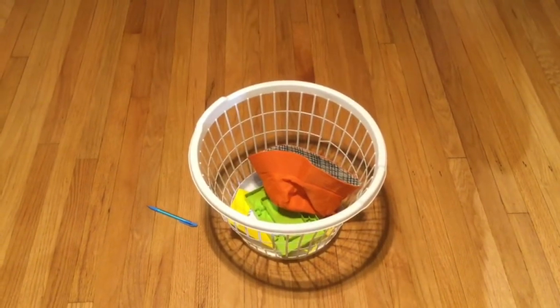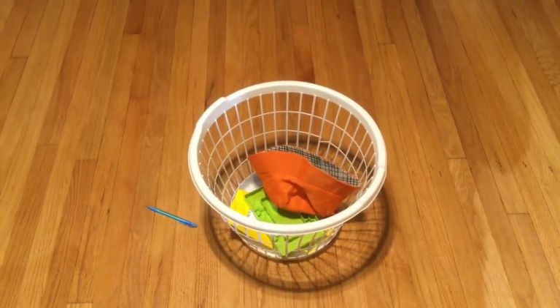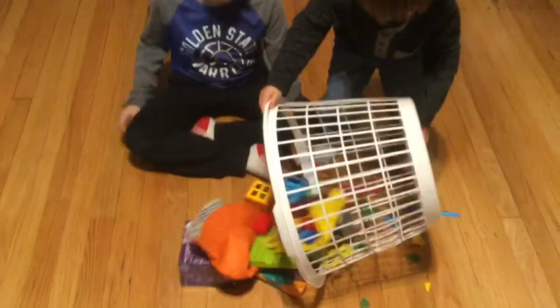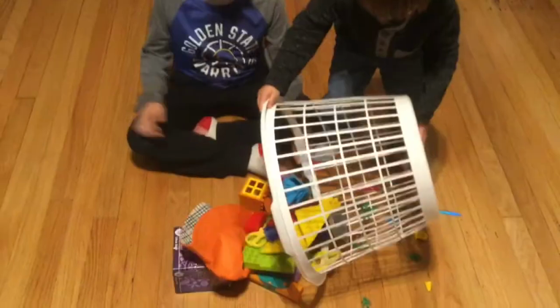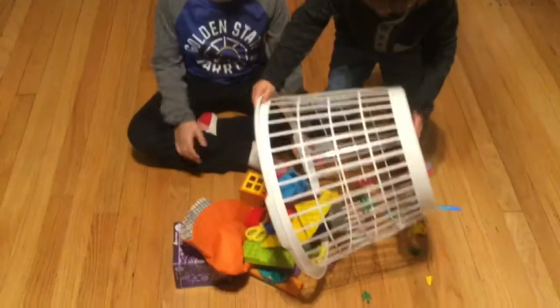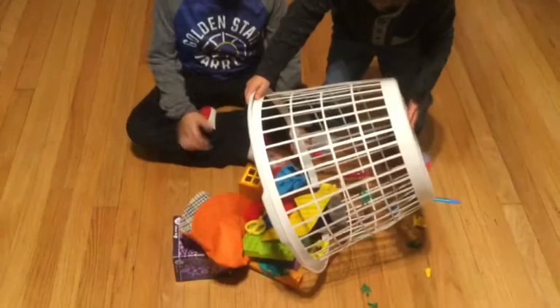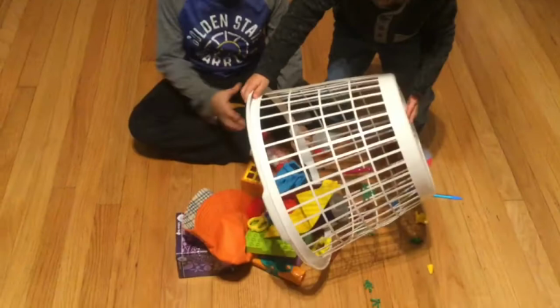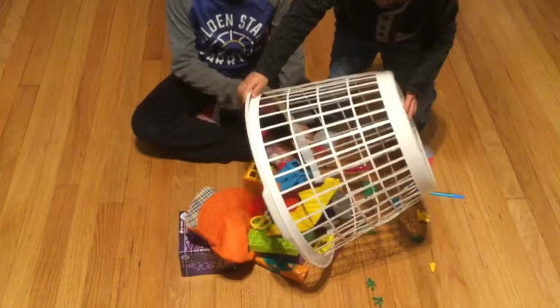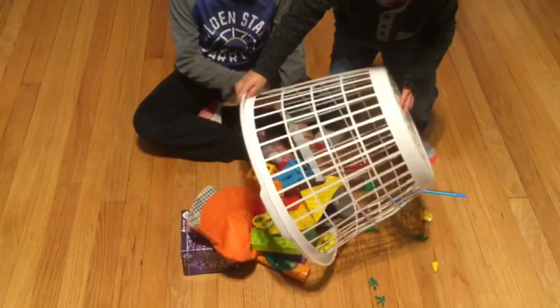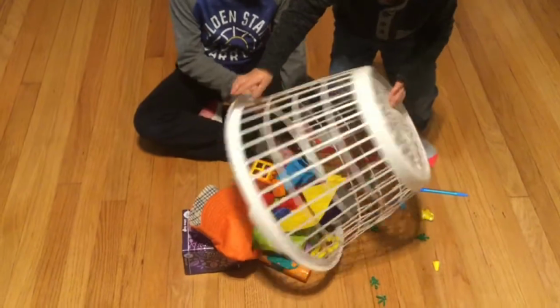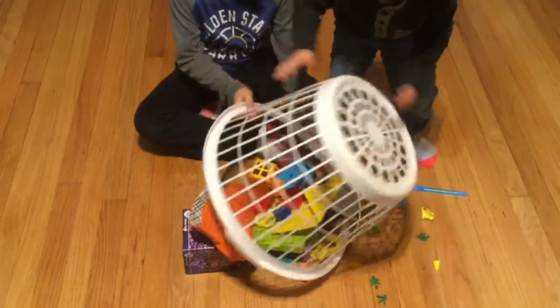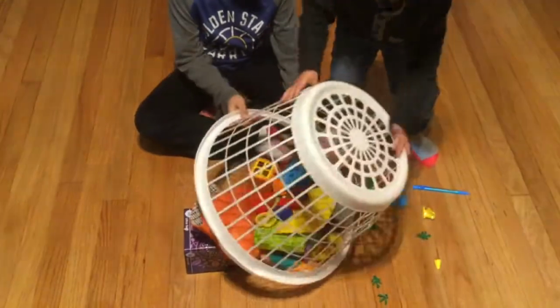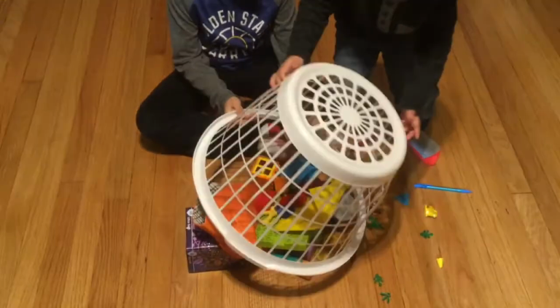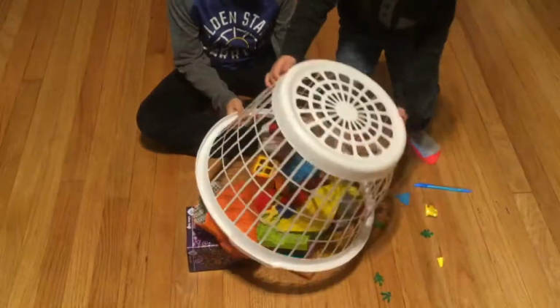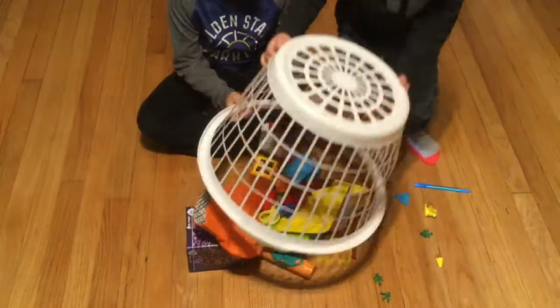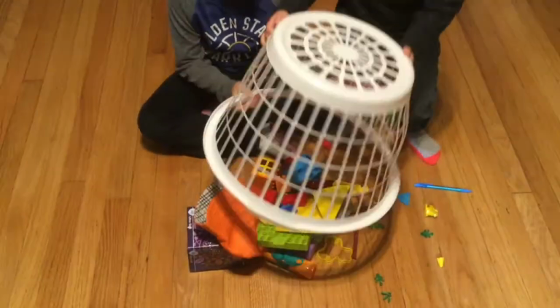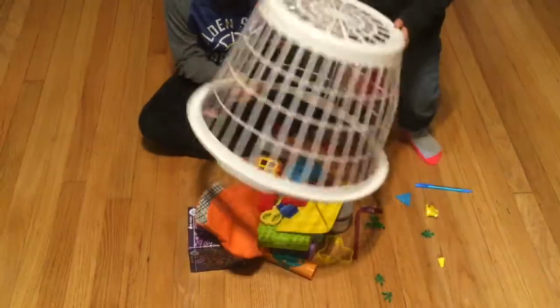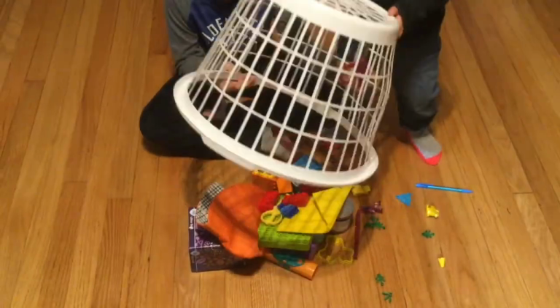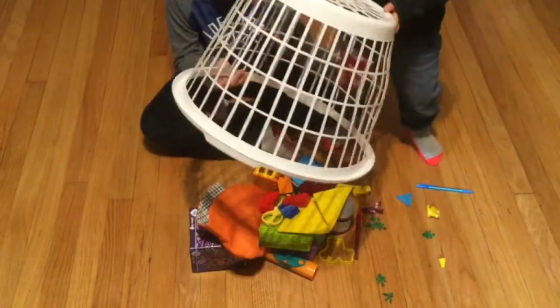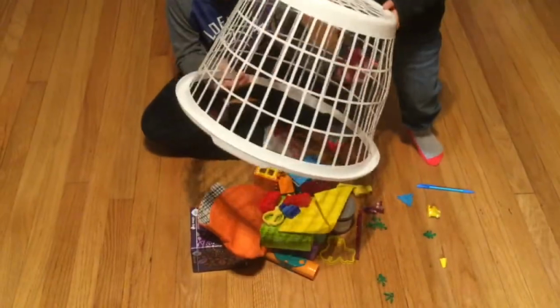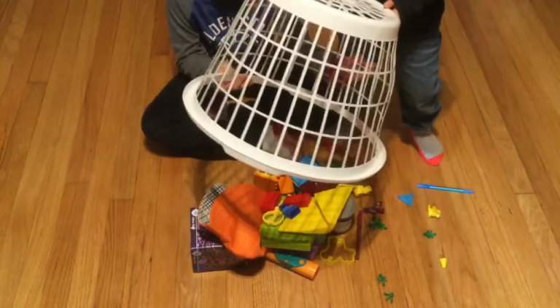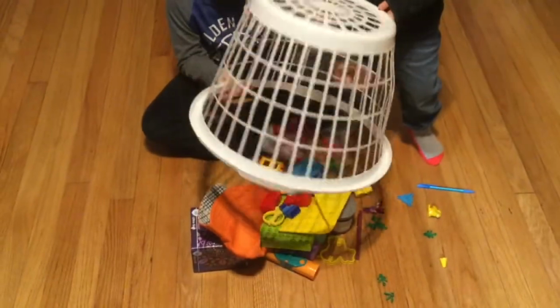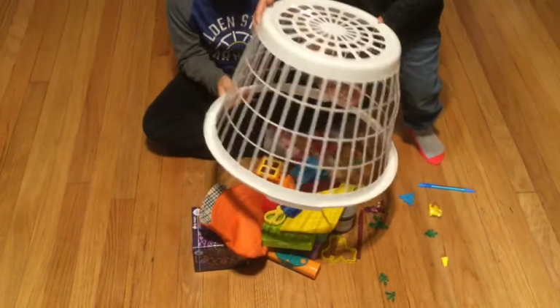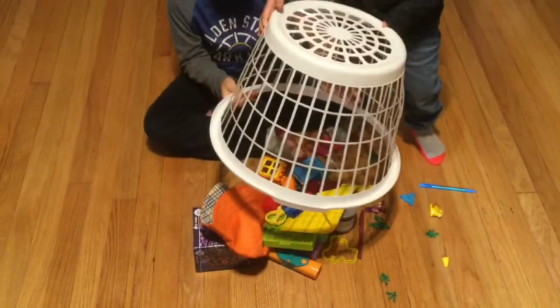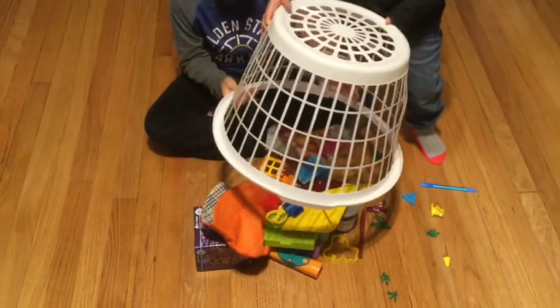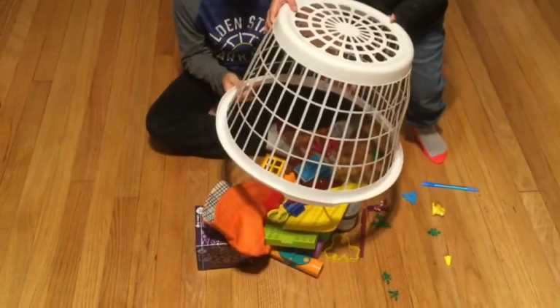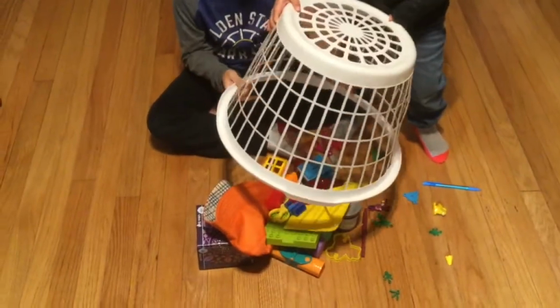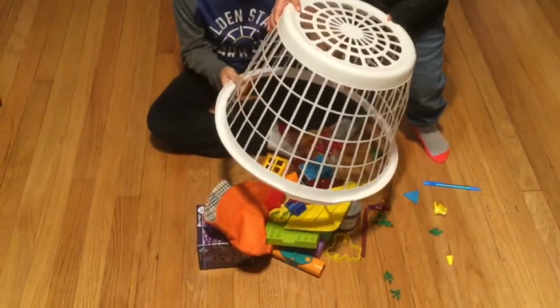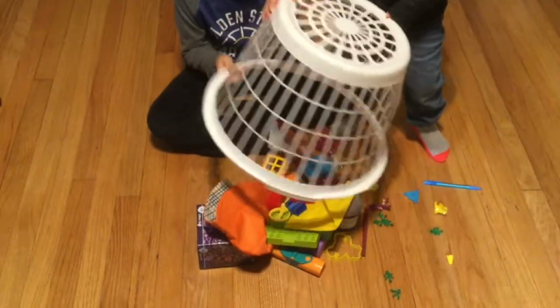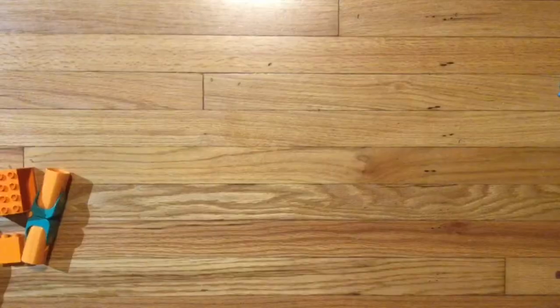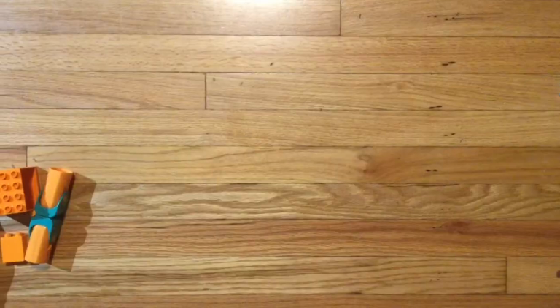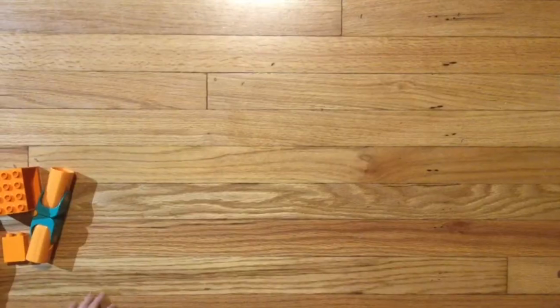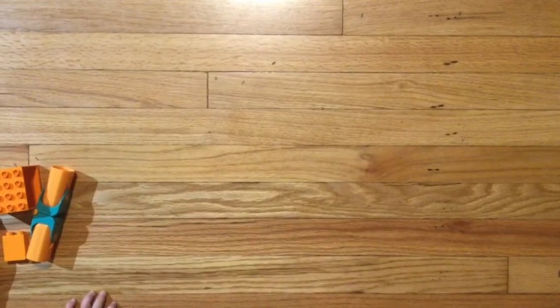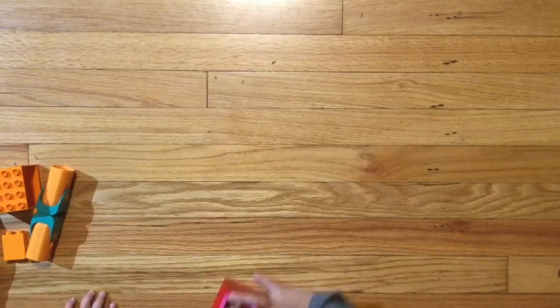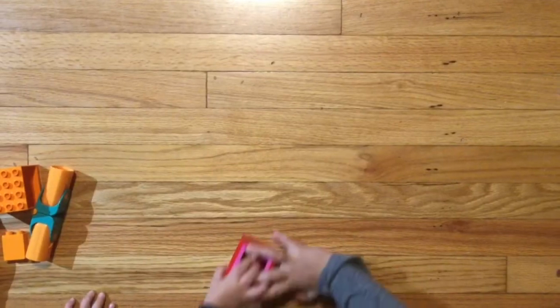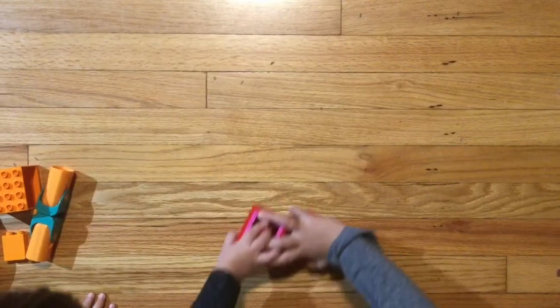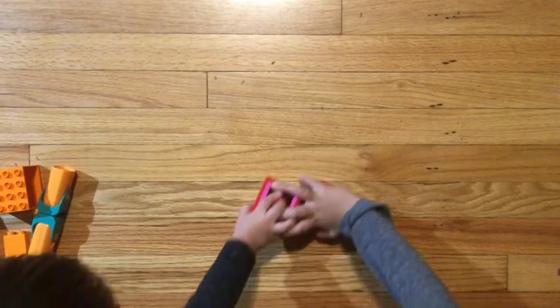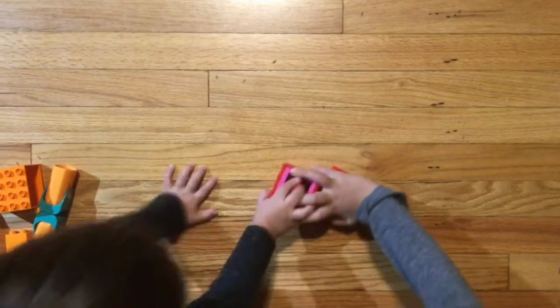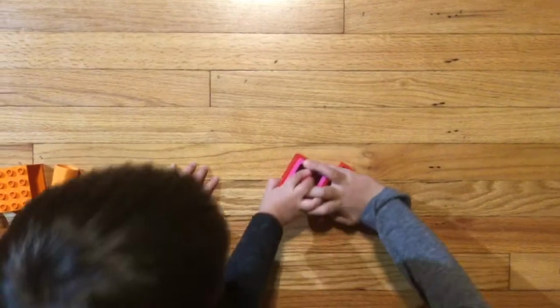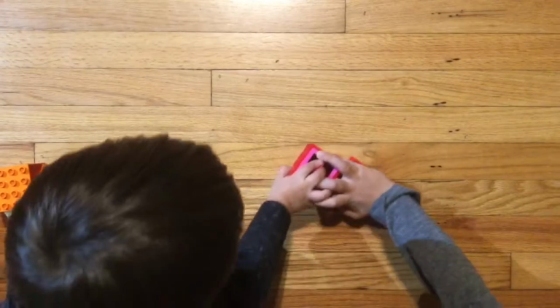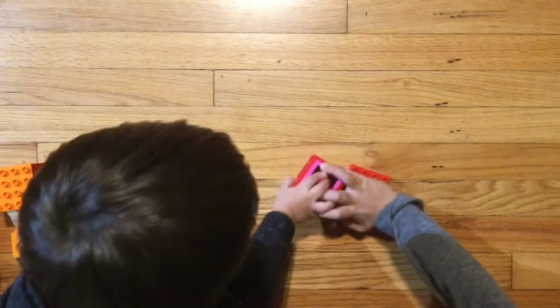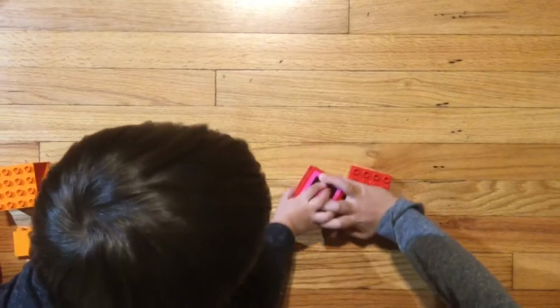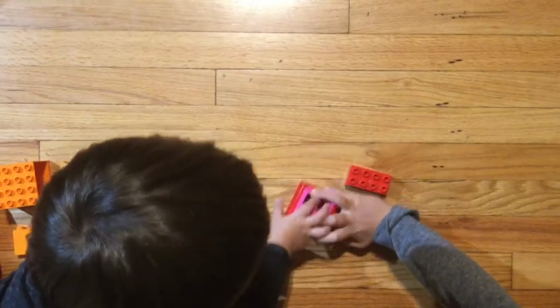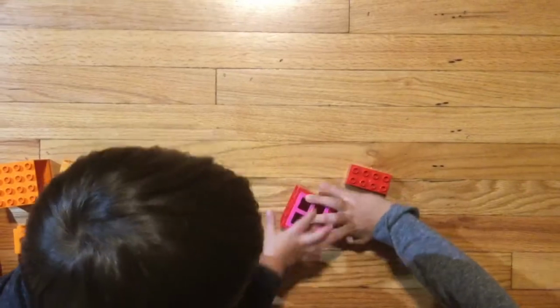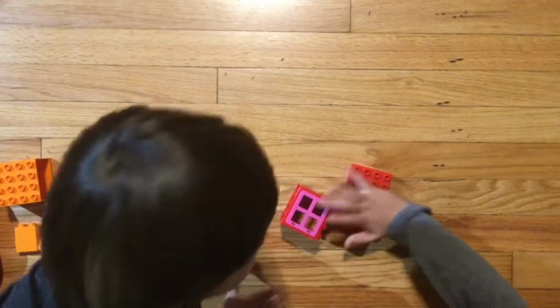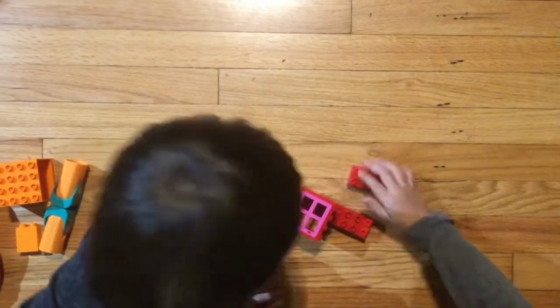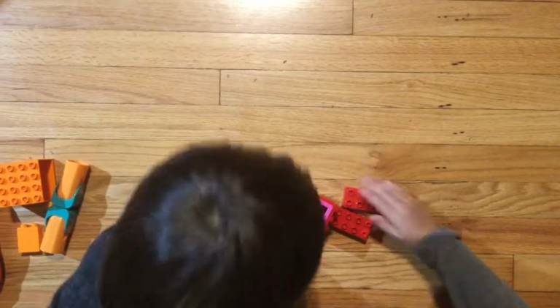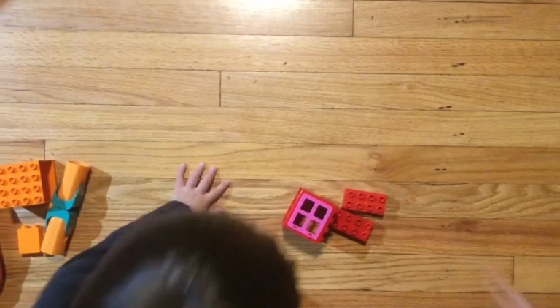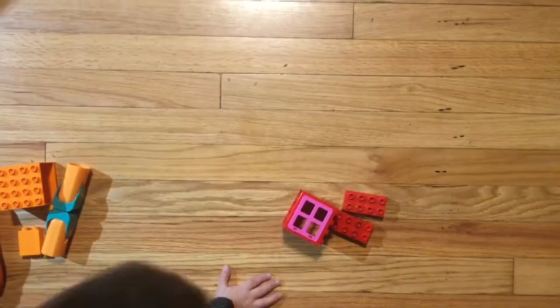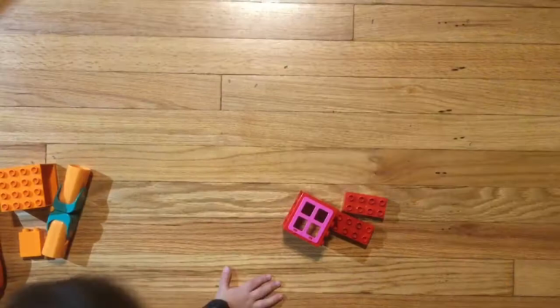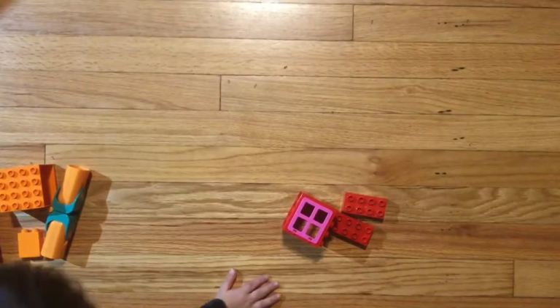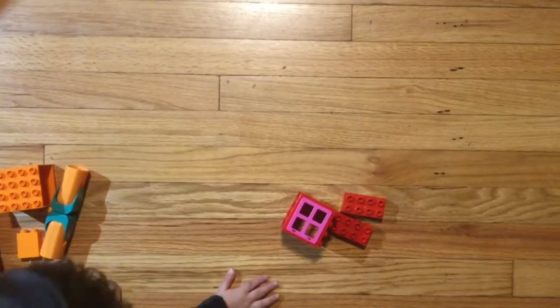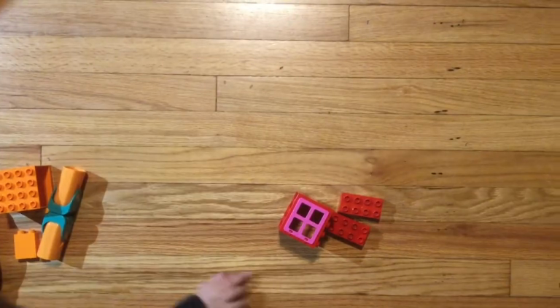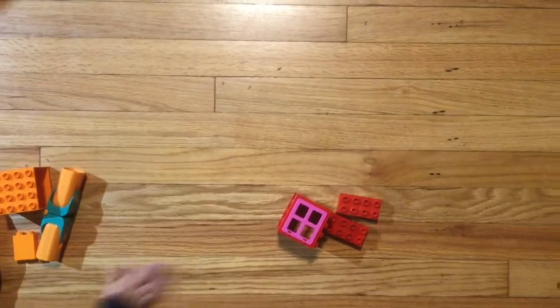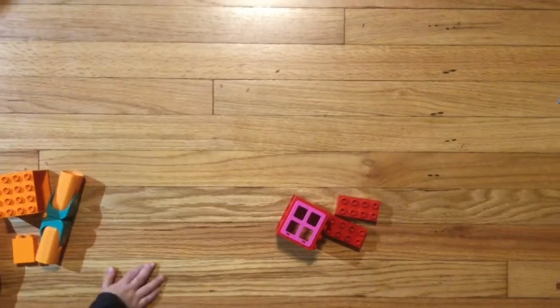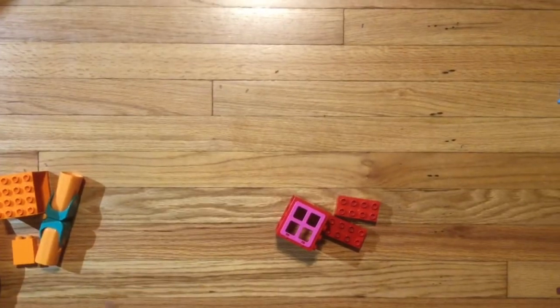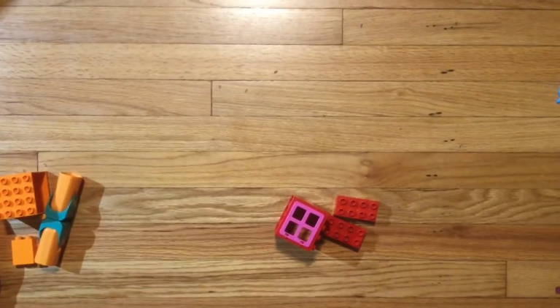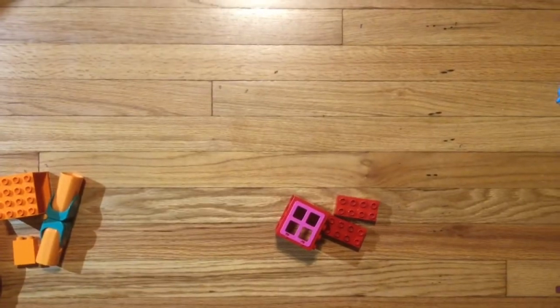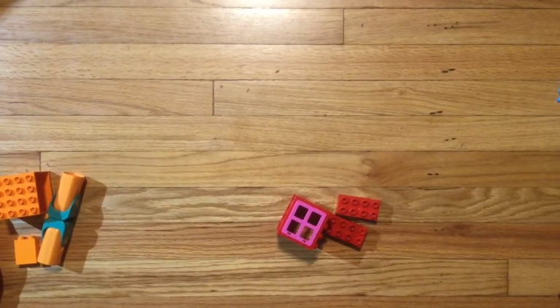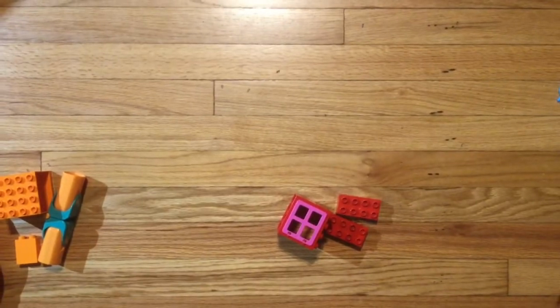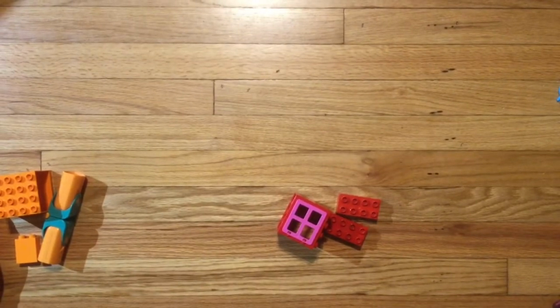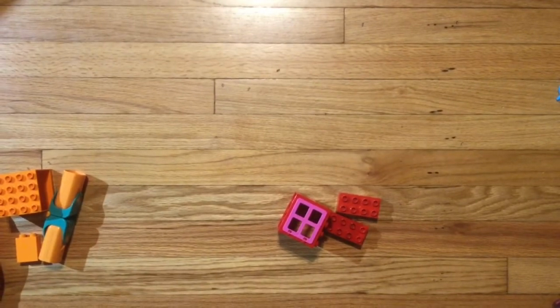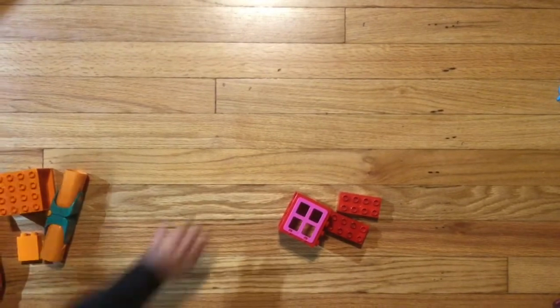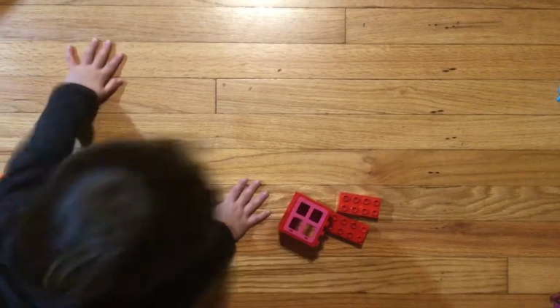Once you've found your objects, go ahead and lay them all out. And now we're ready to create your color wheel.